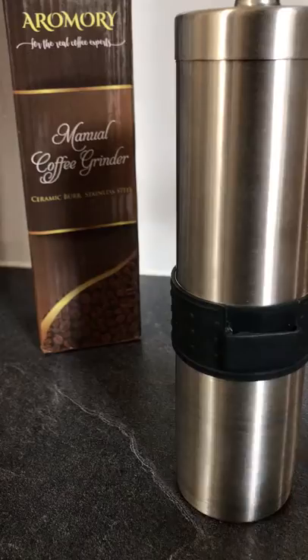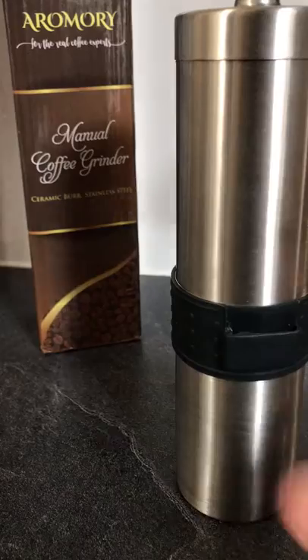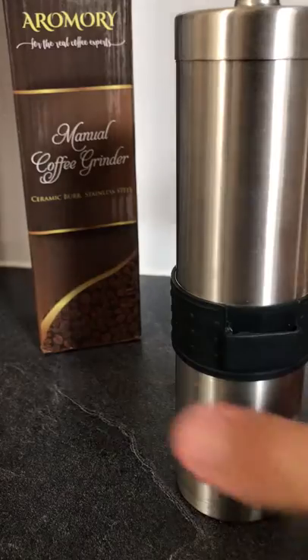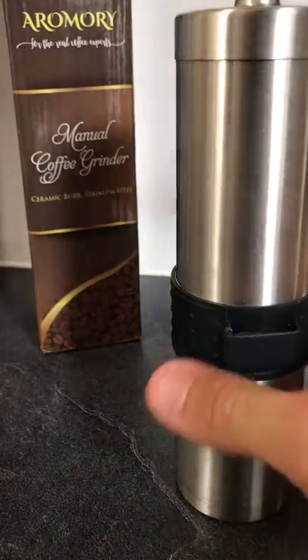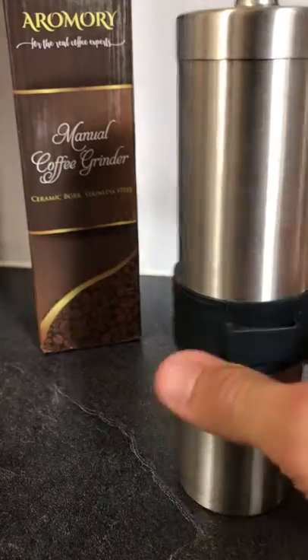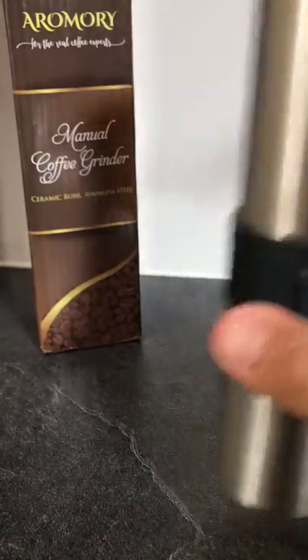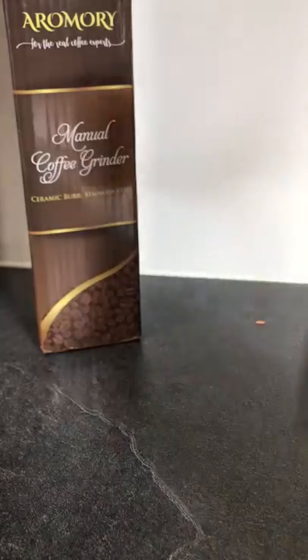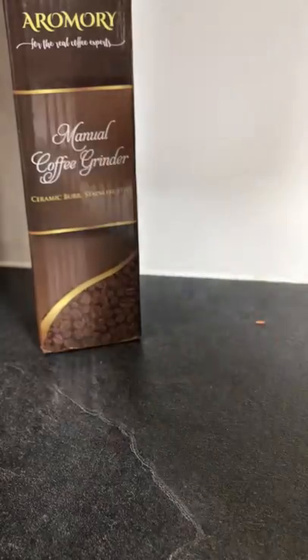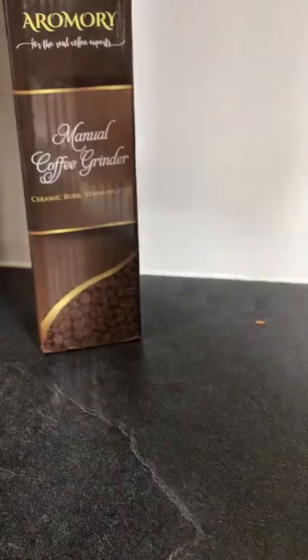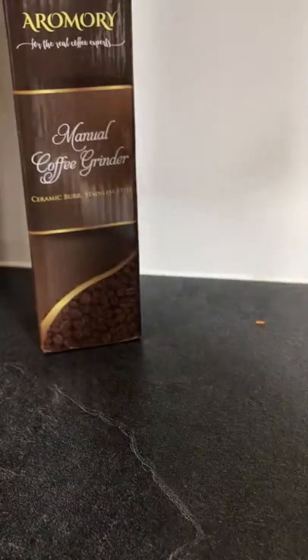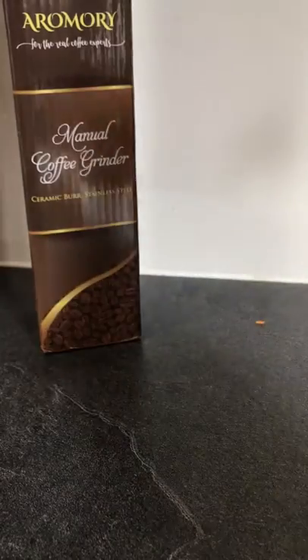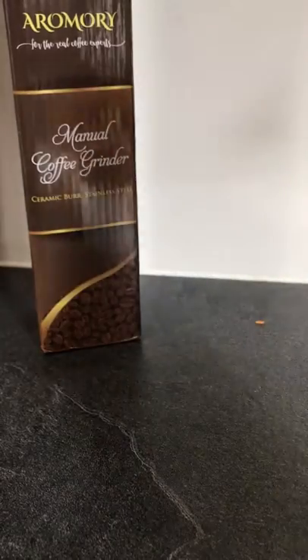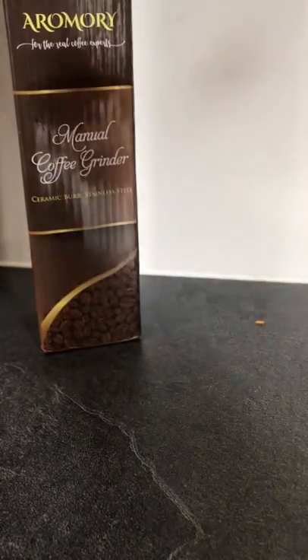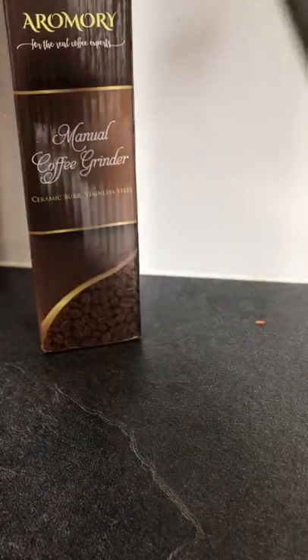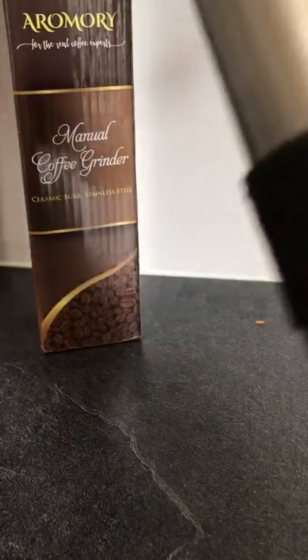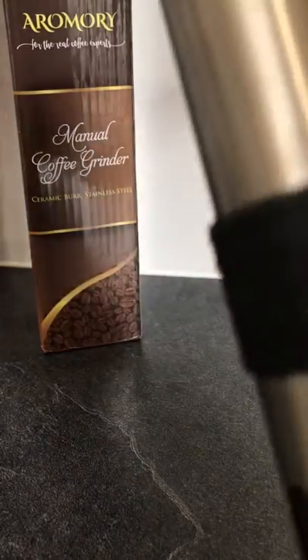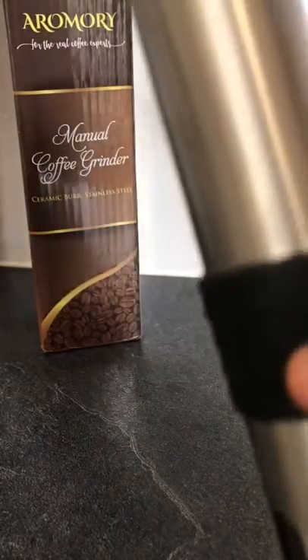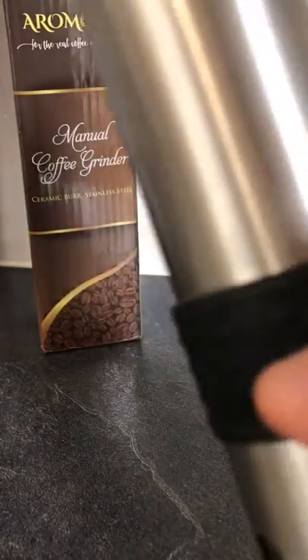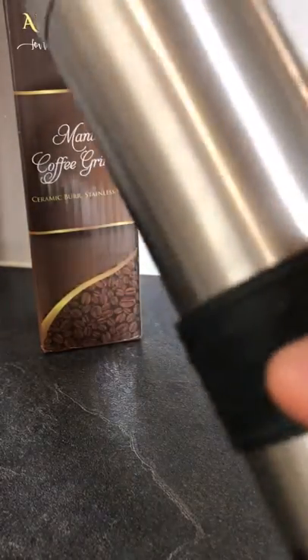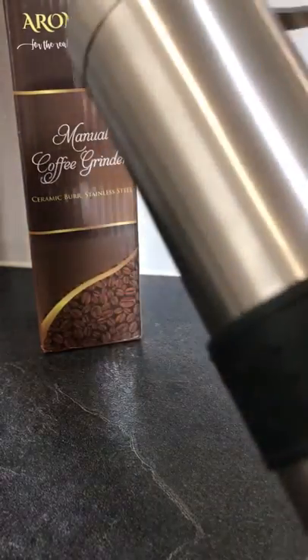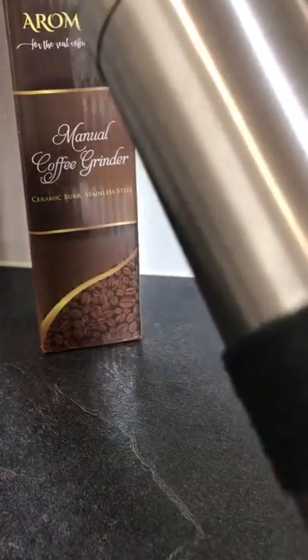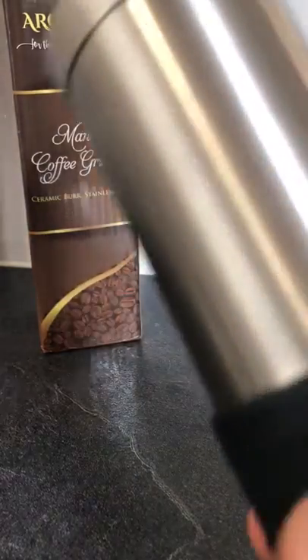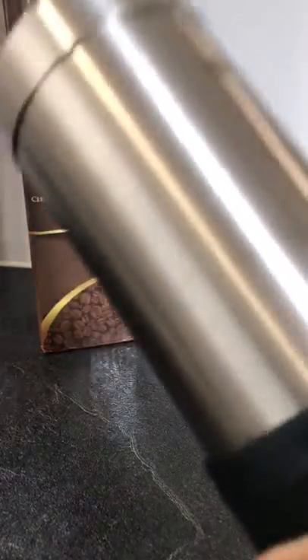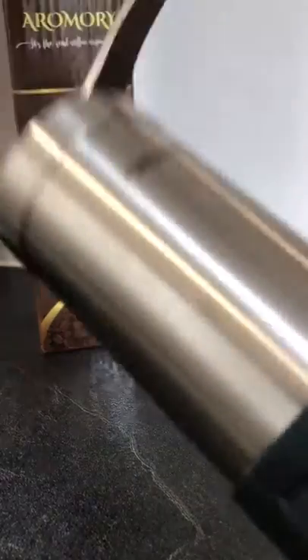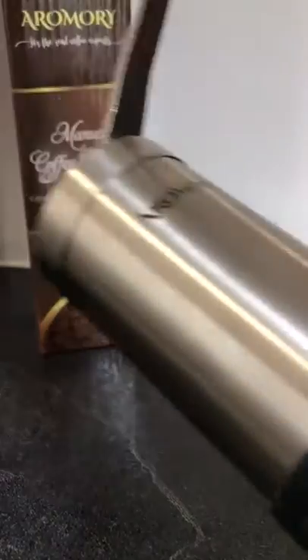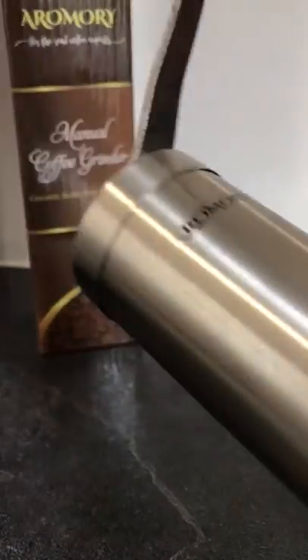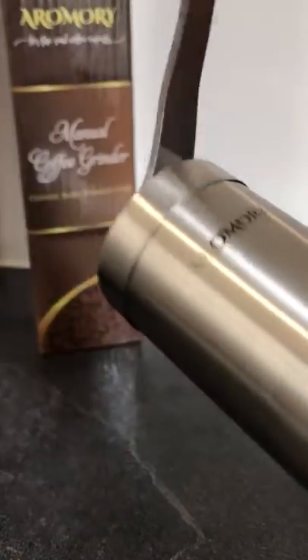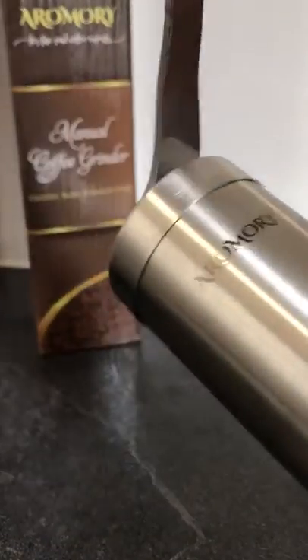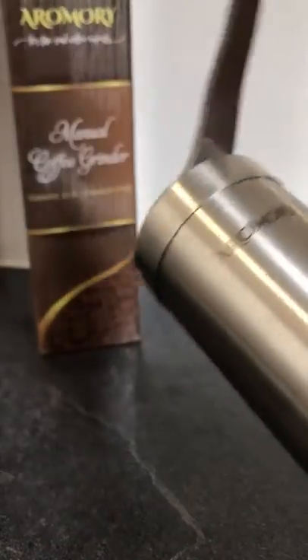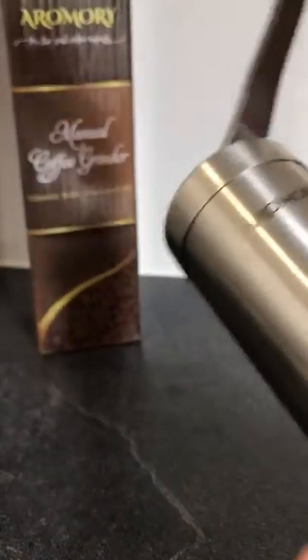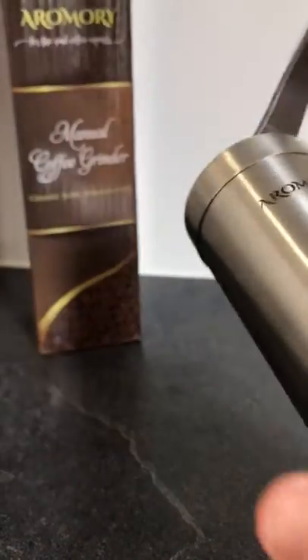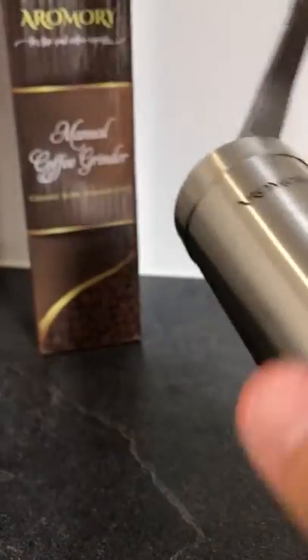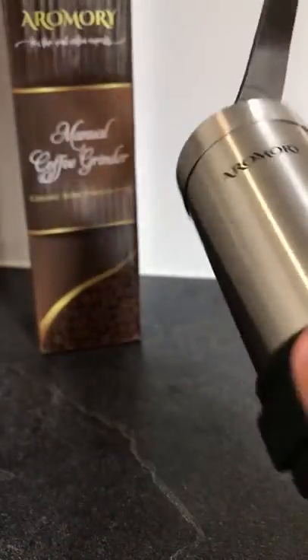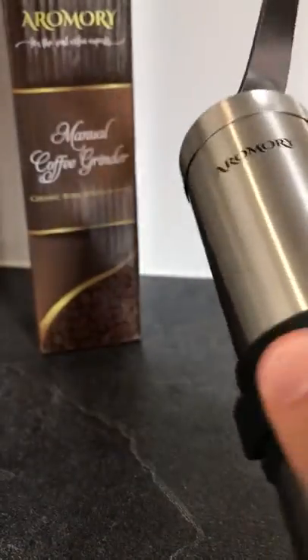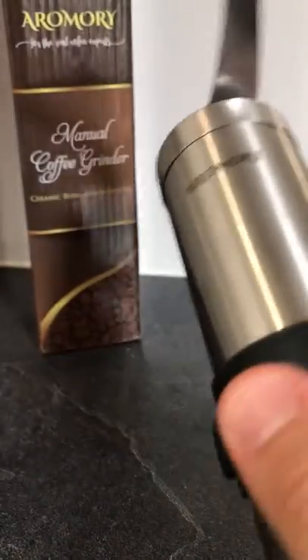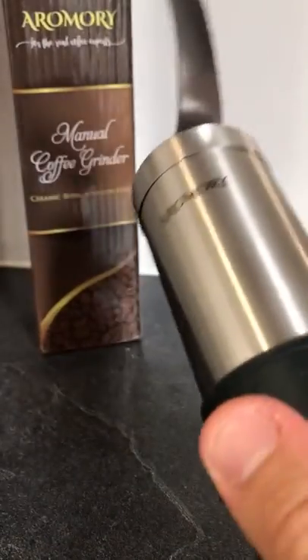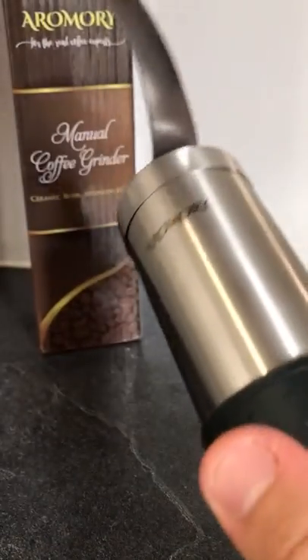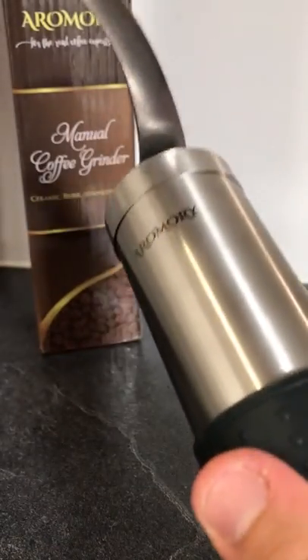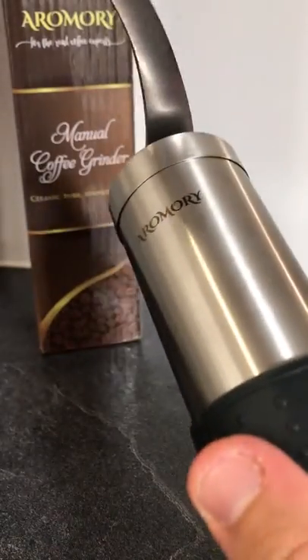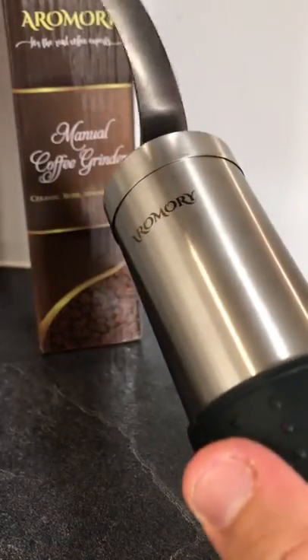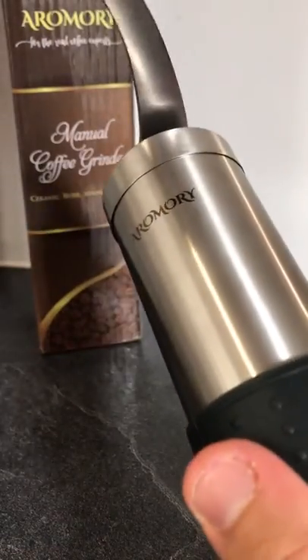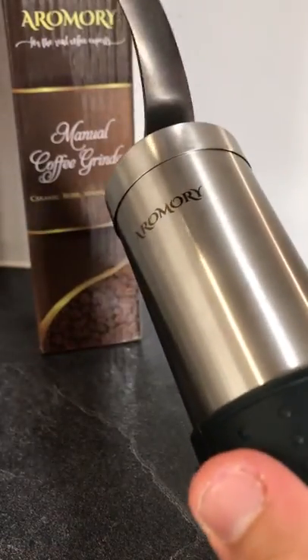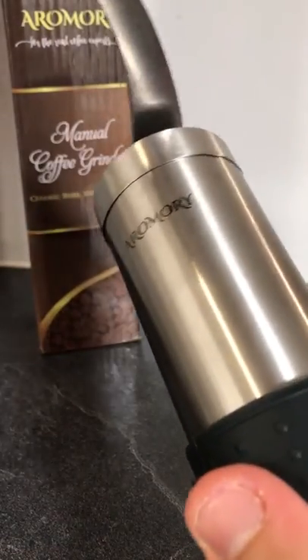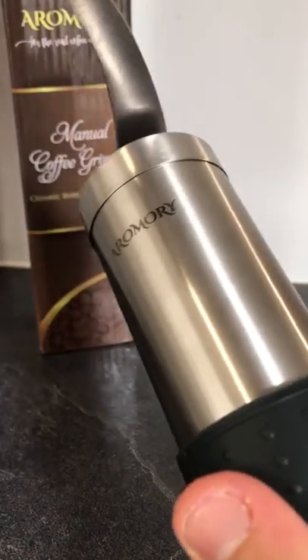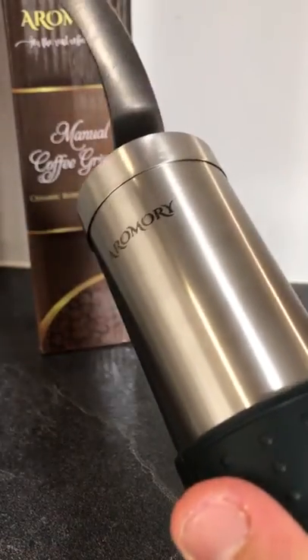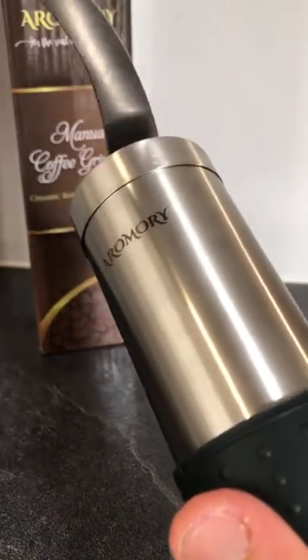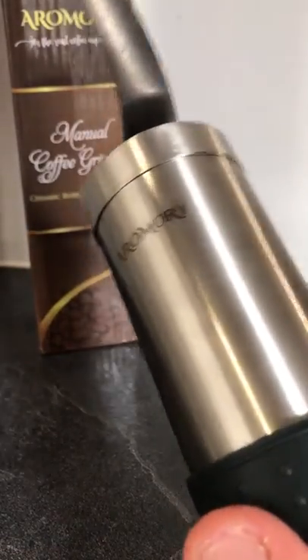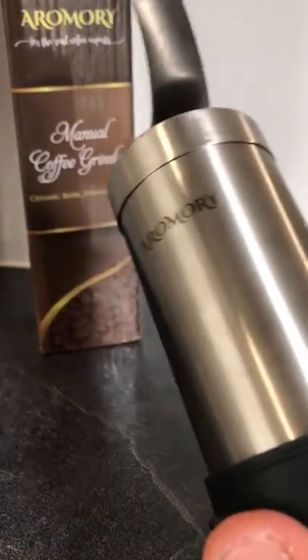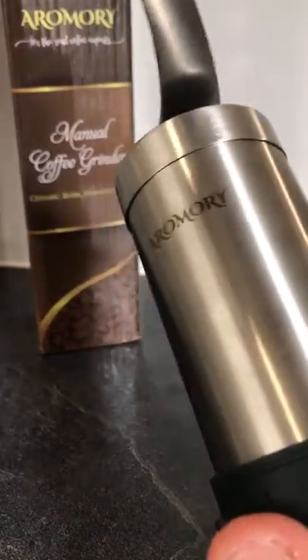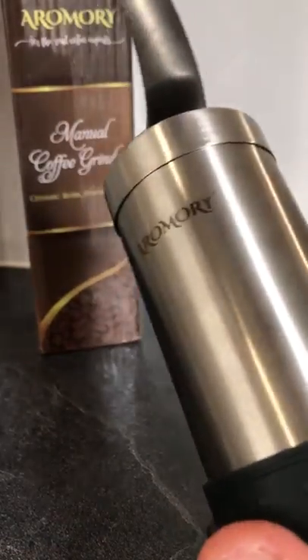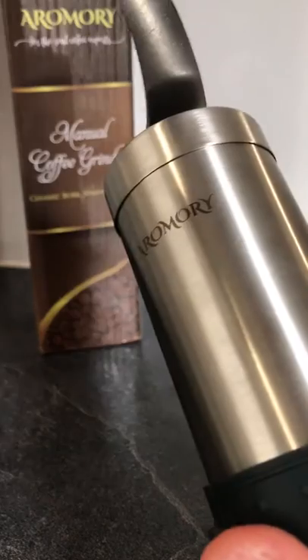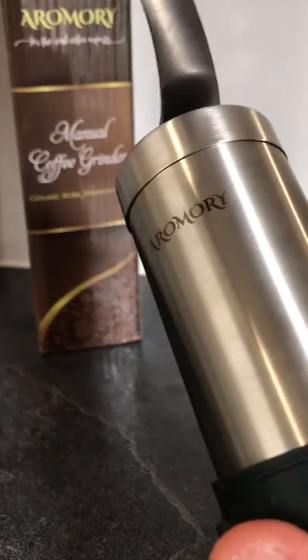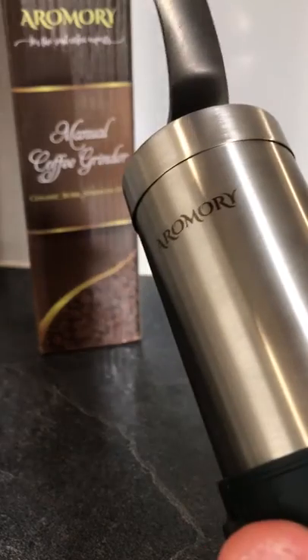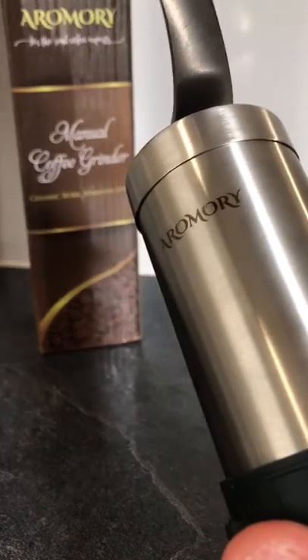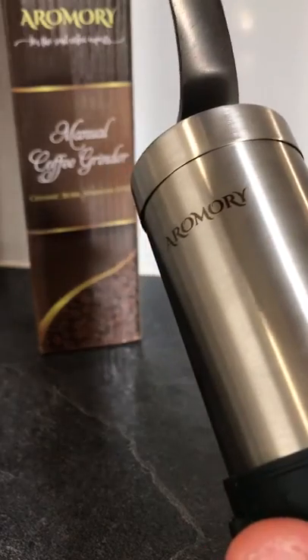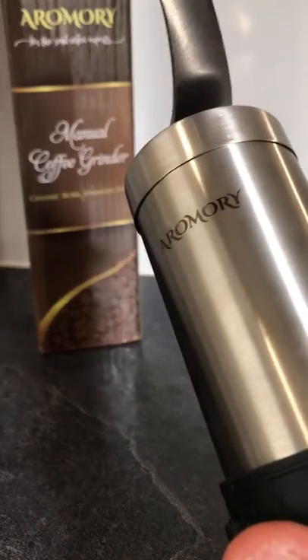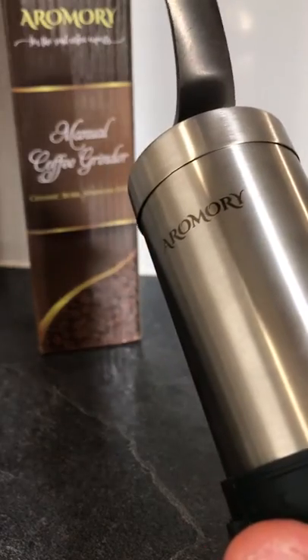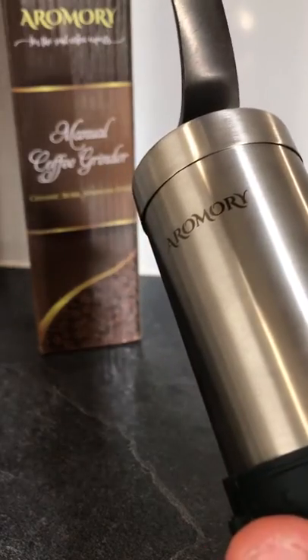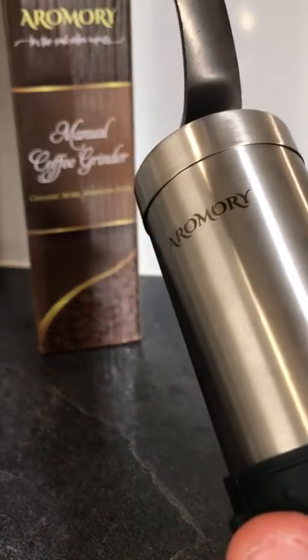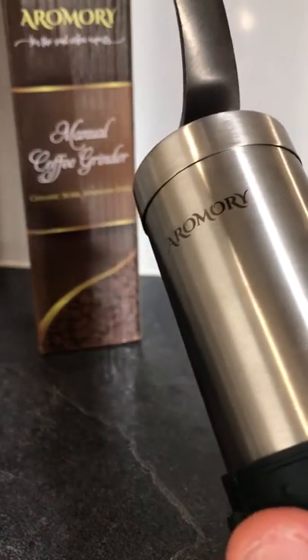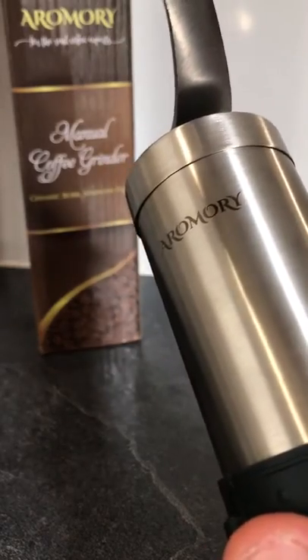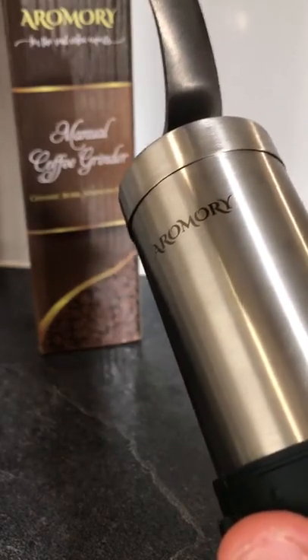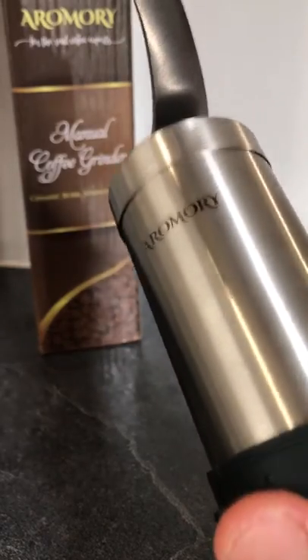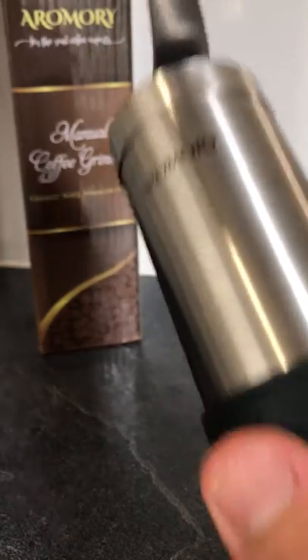Hi guys, how are ya? This is a product review of the Aeromeri manual coffee grinder.